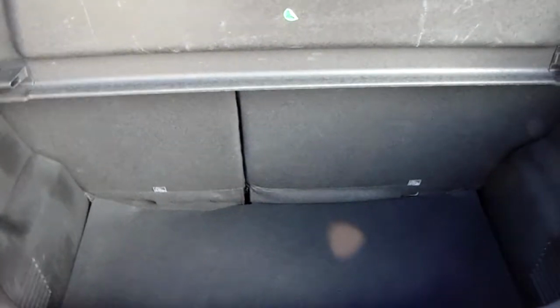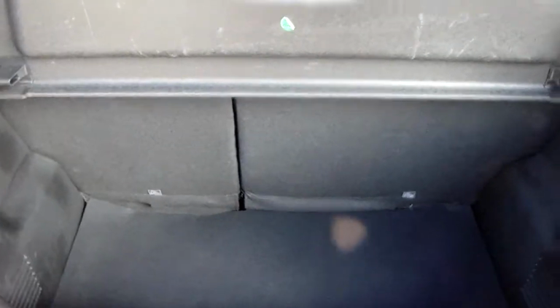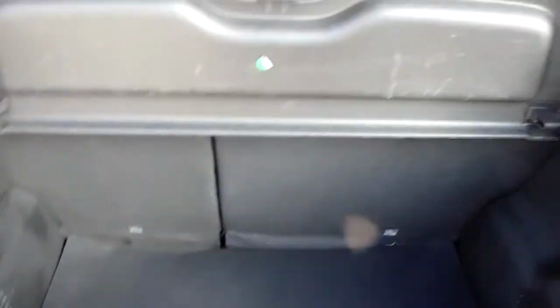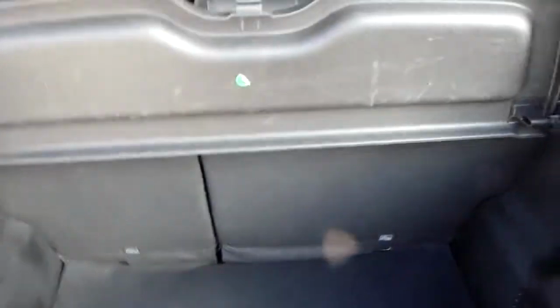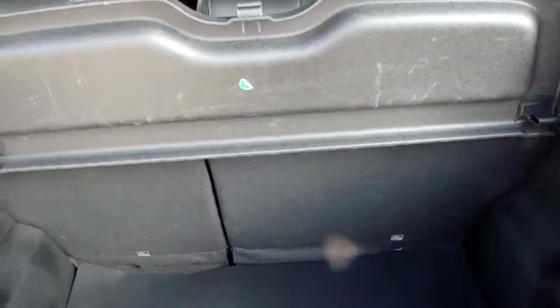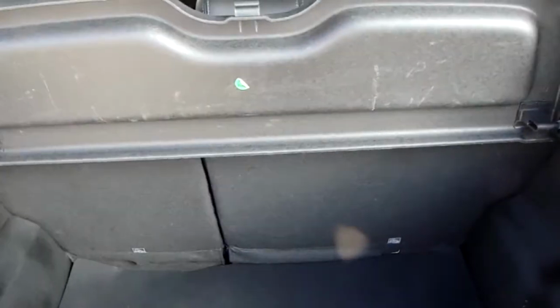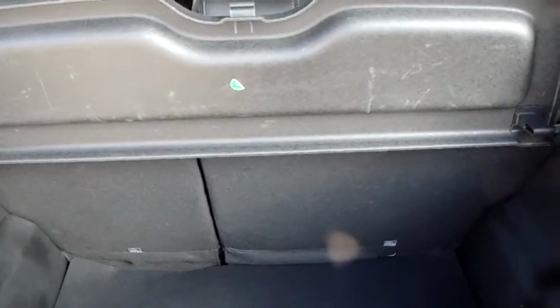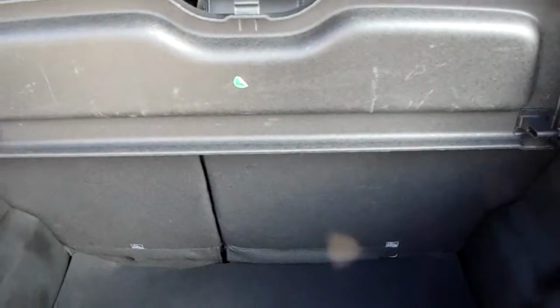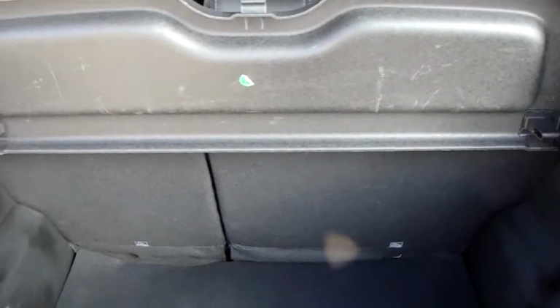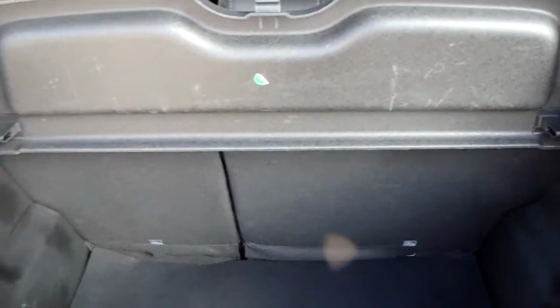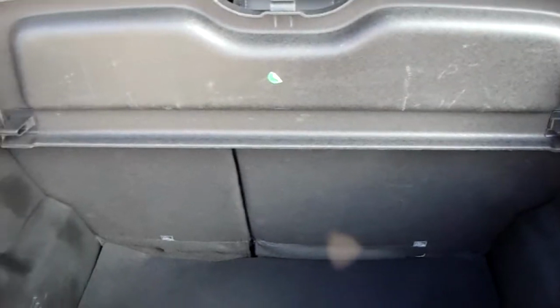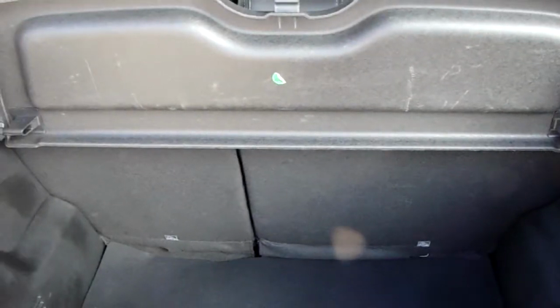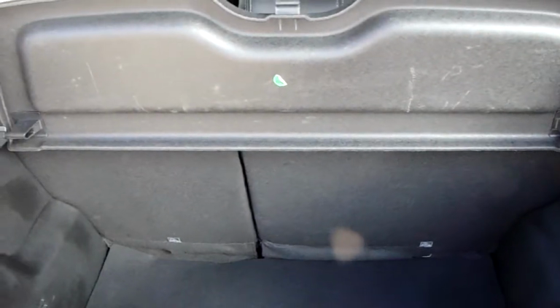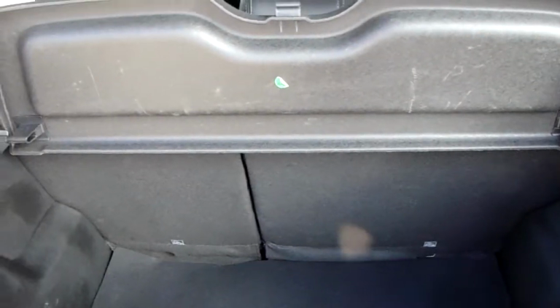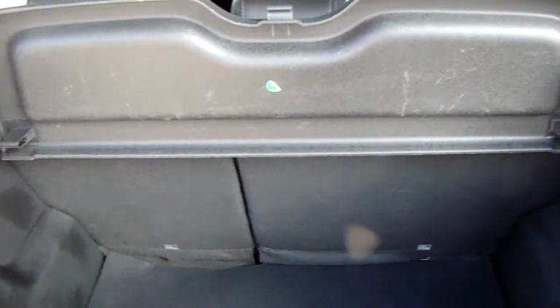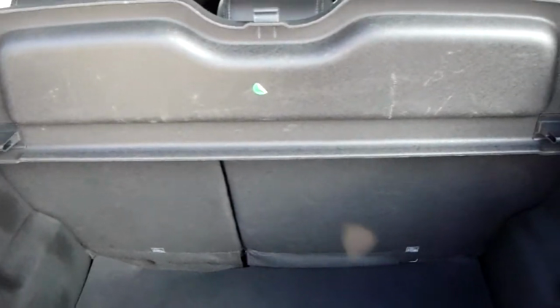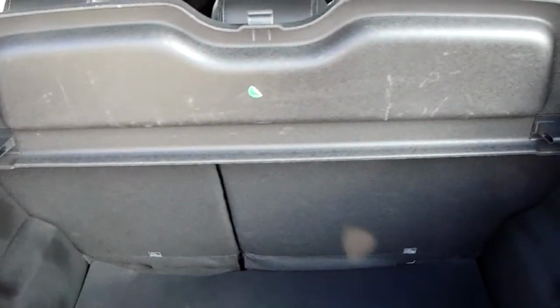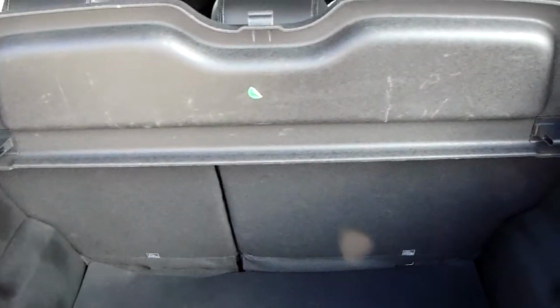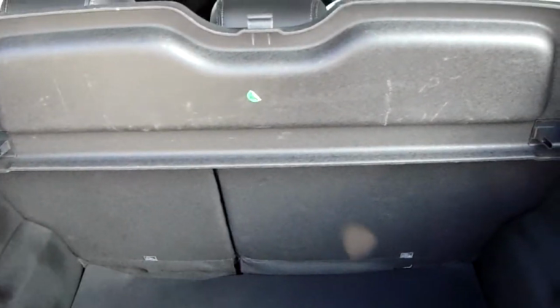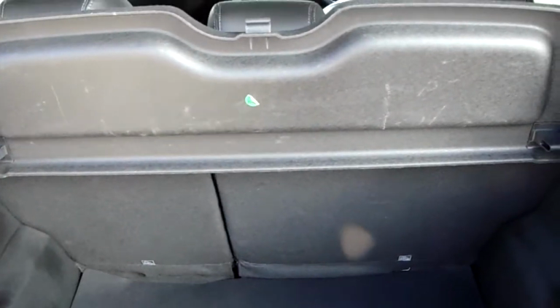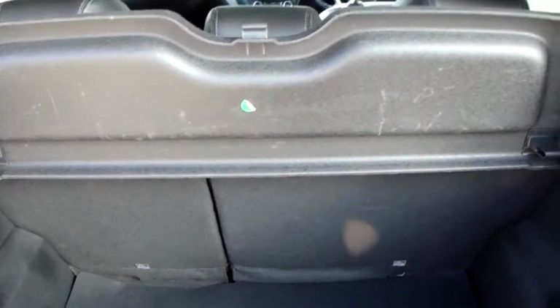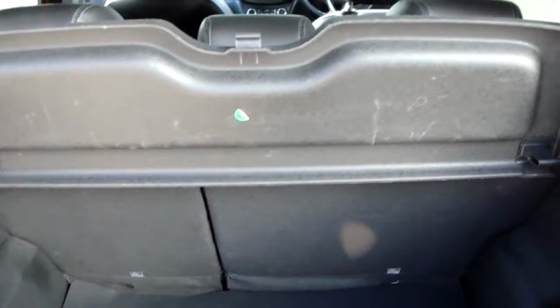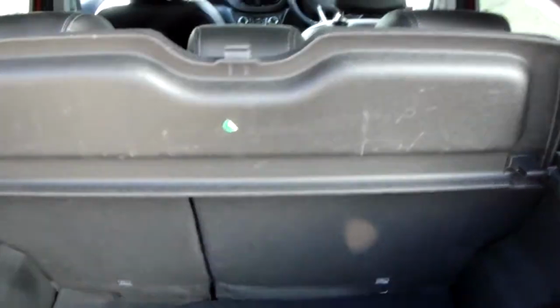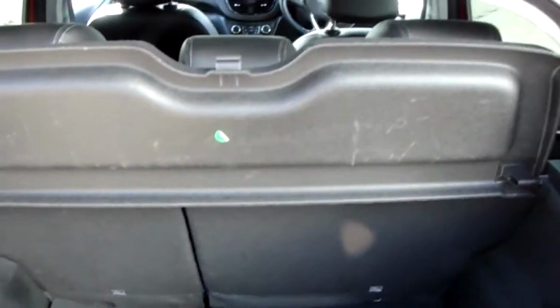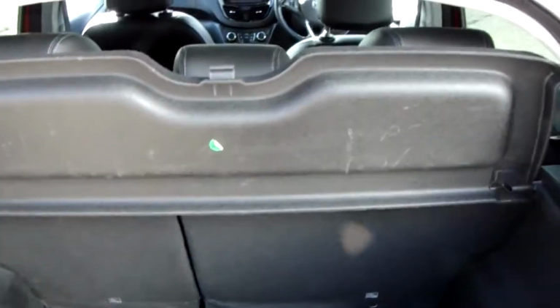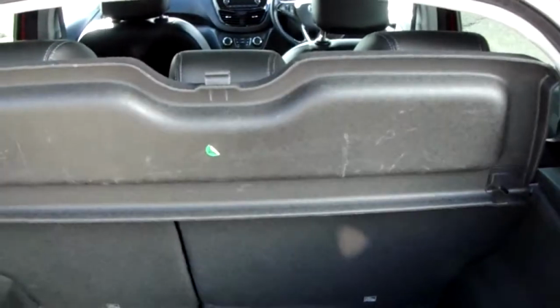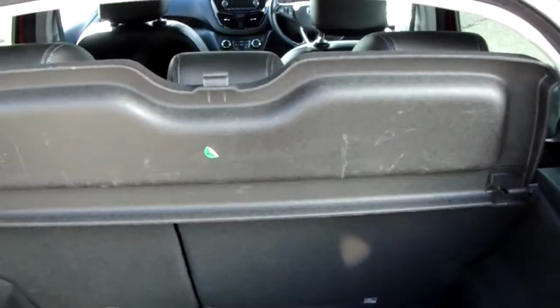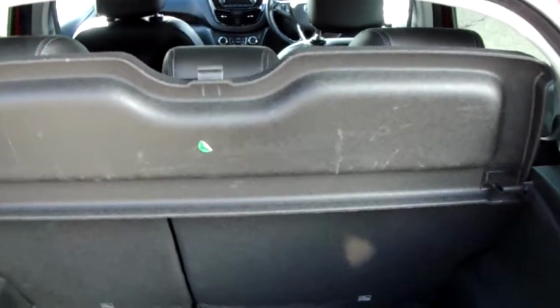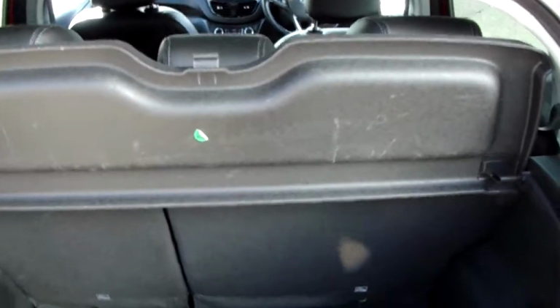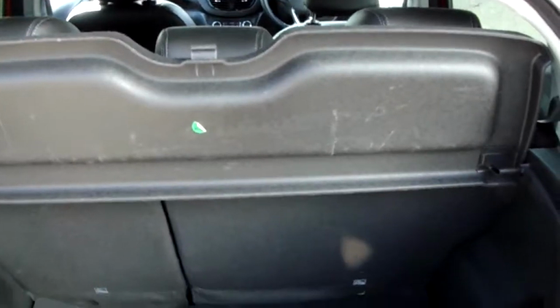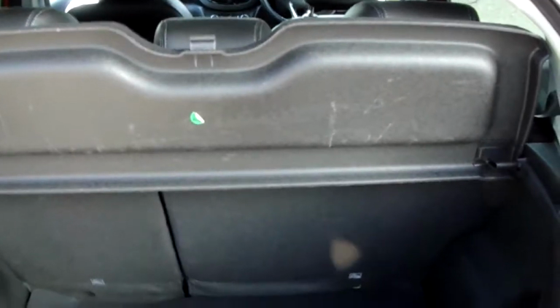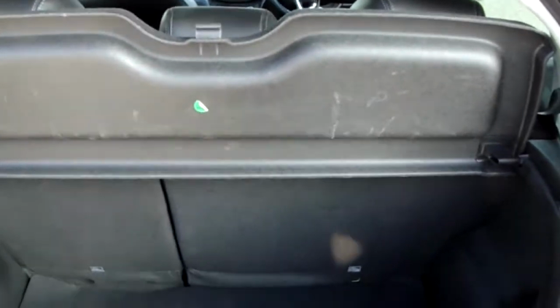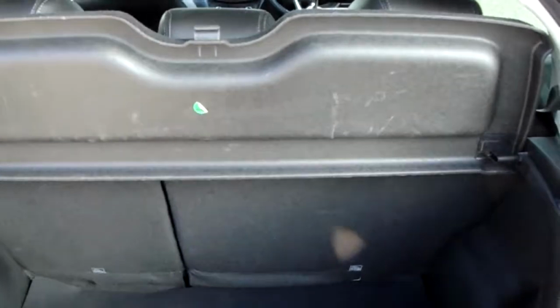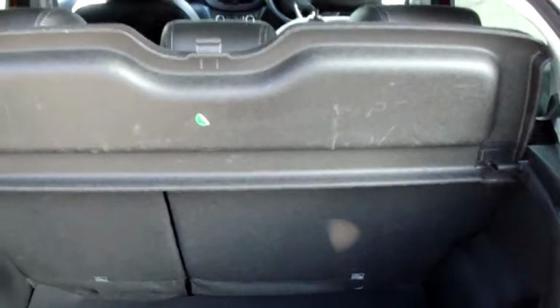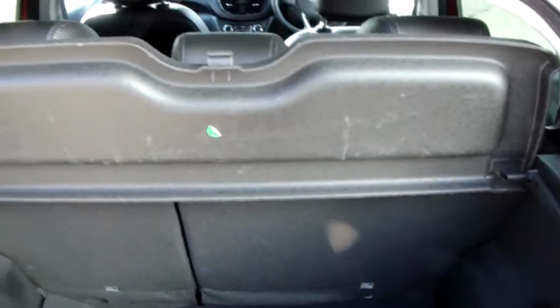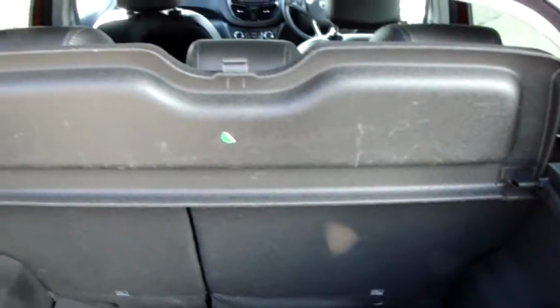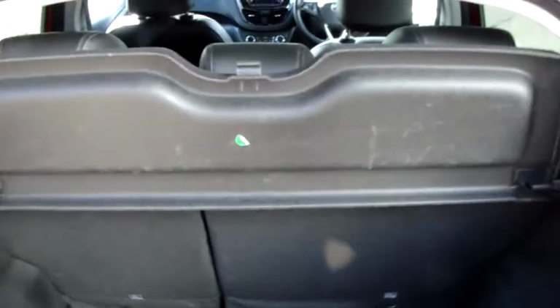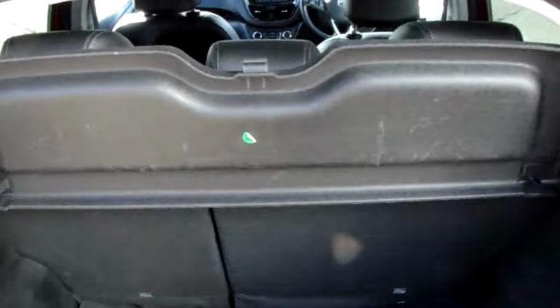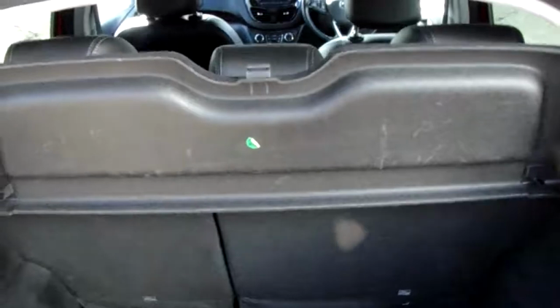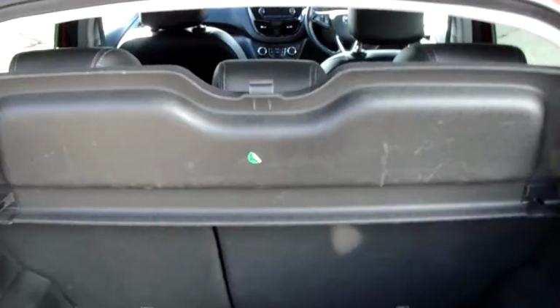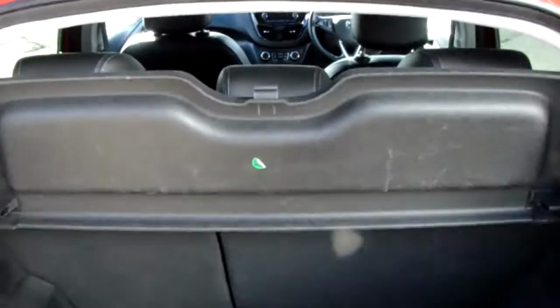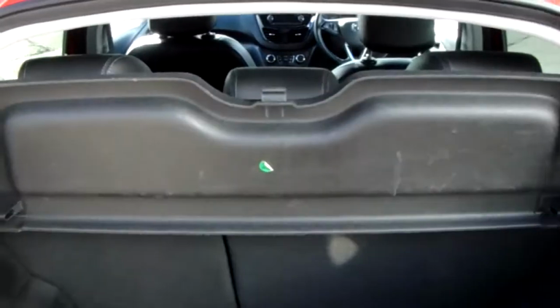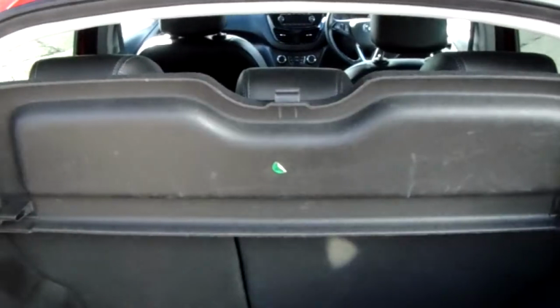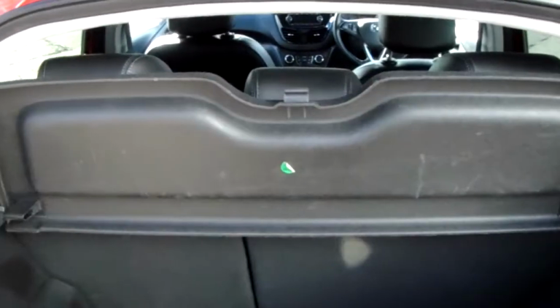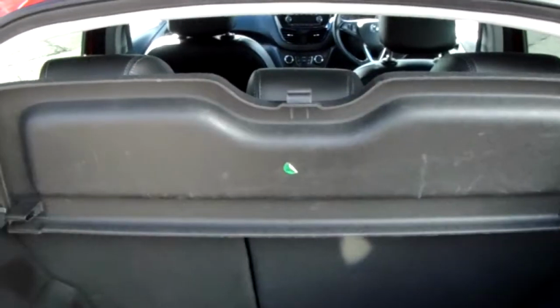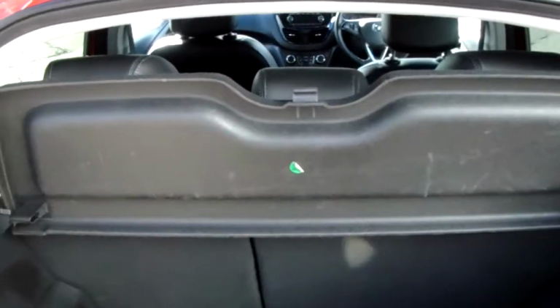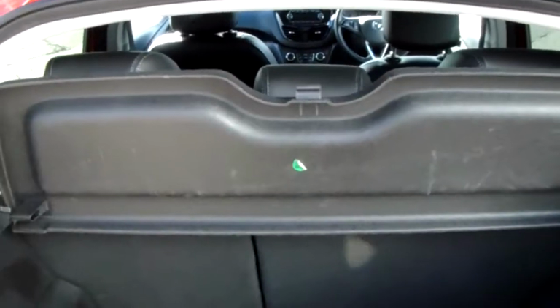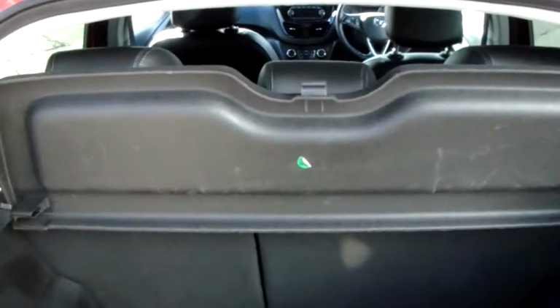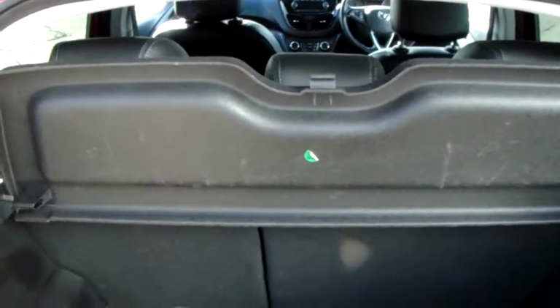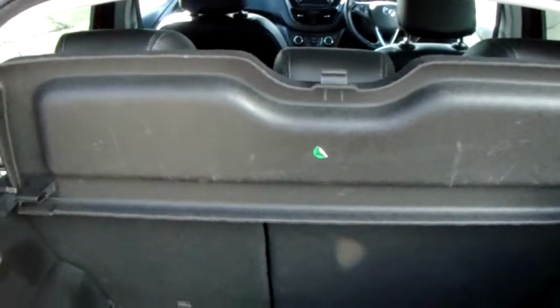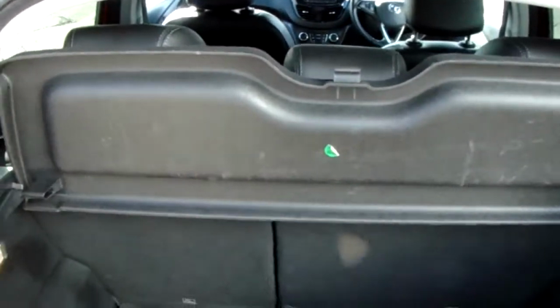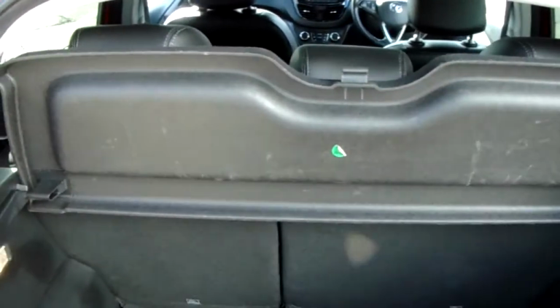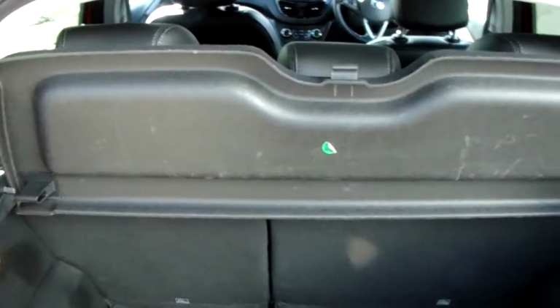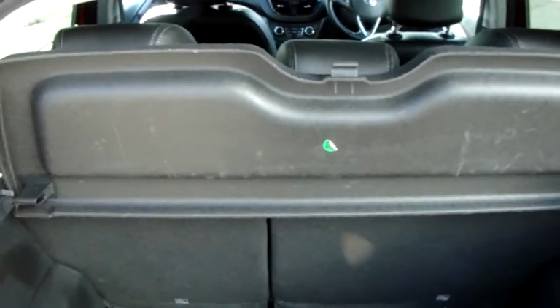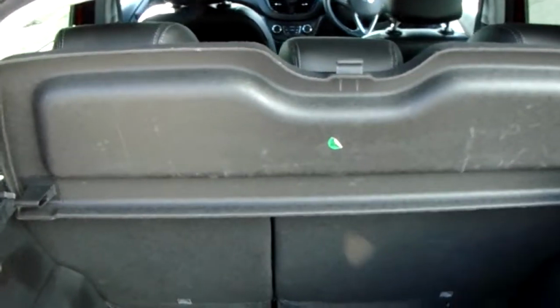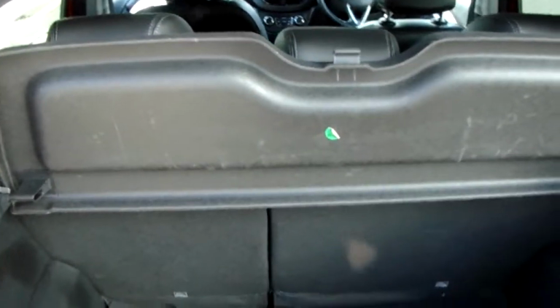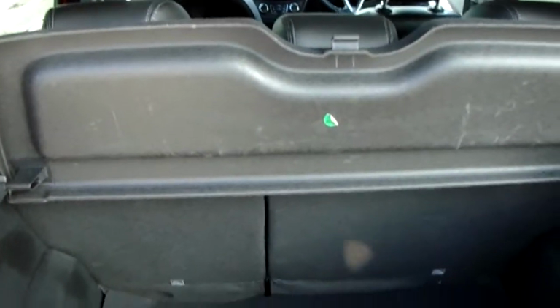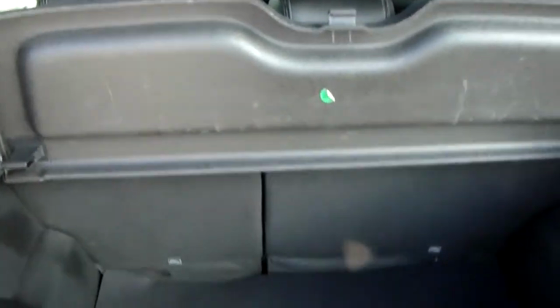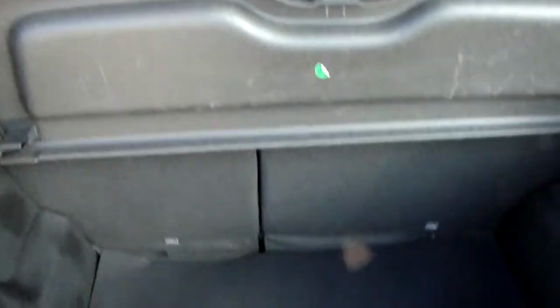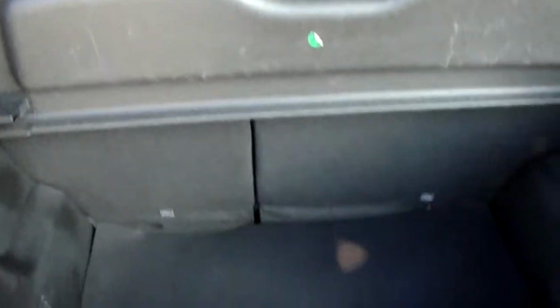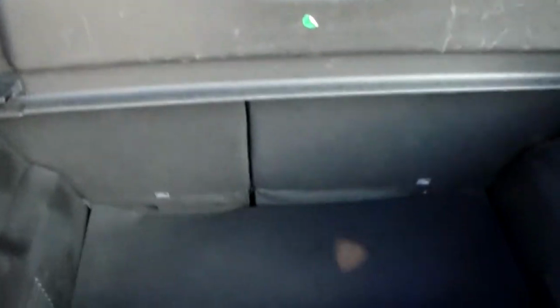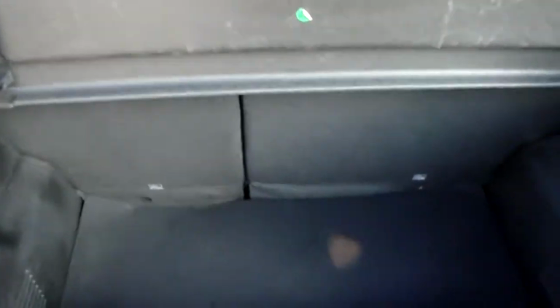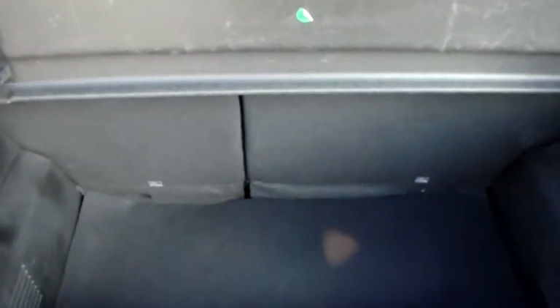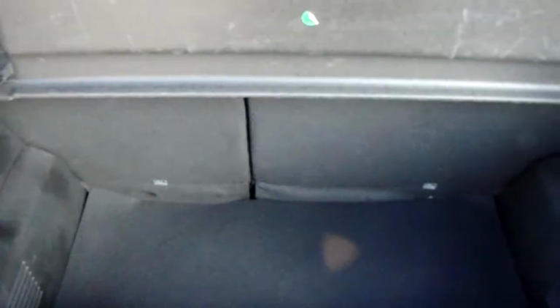Another feature of this car is that it comes with two working keys. That's part of the full Network Q preparation of the vehicle.